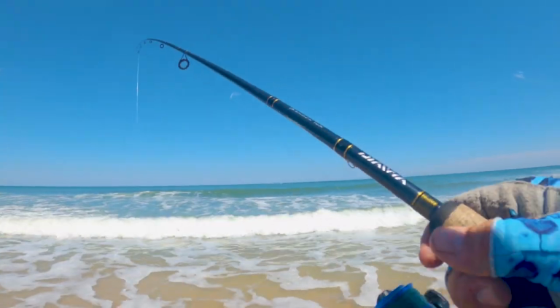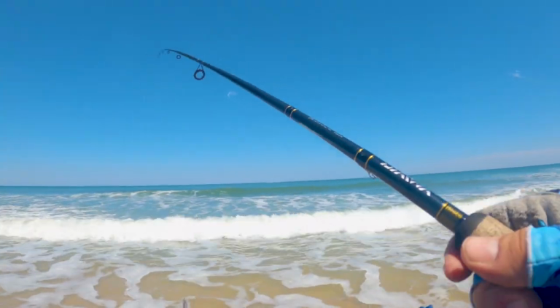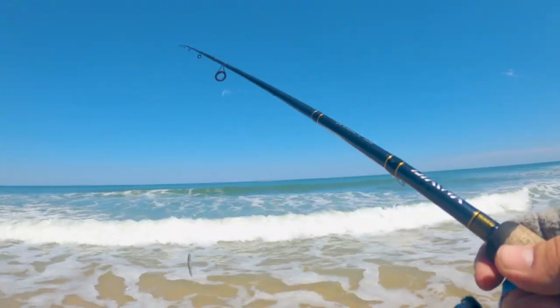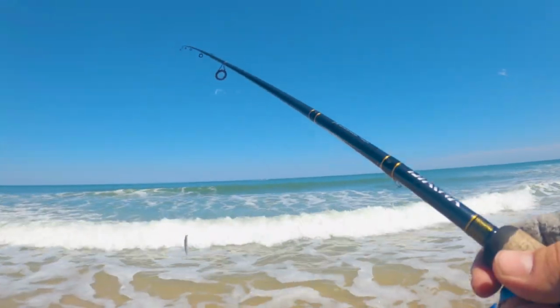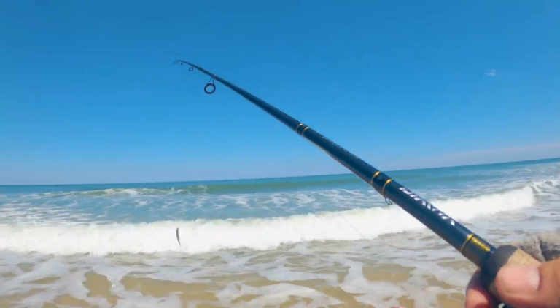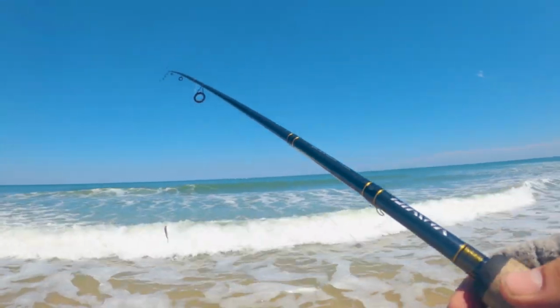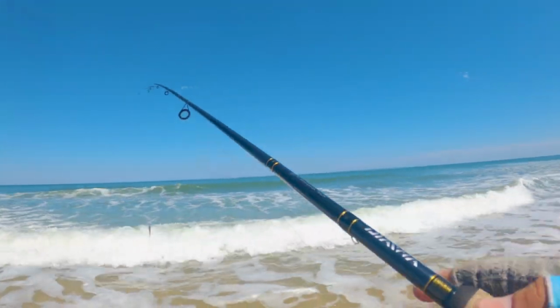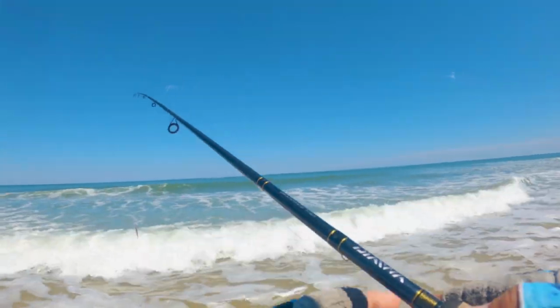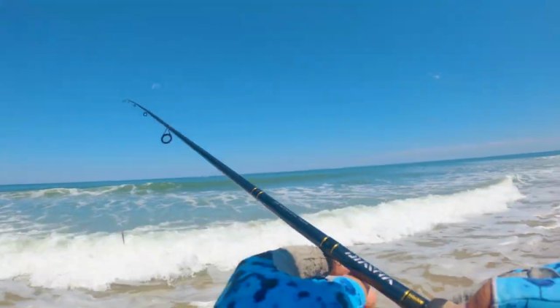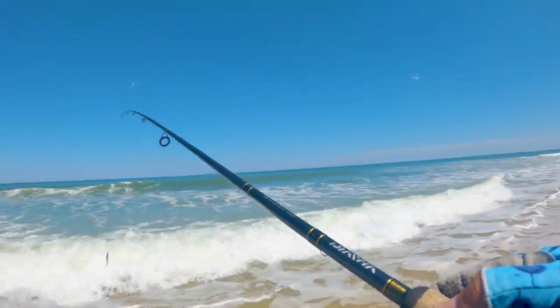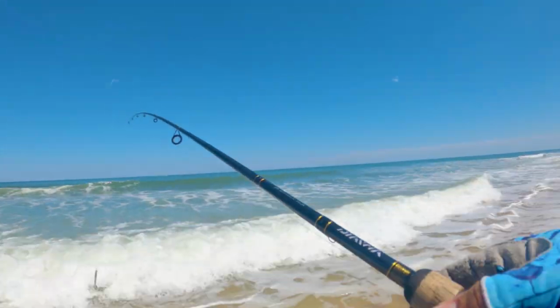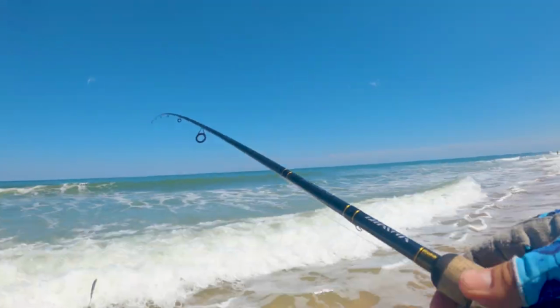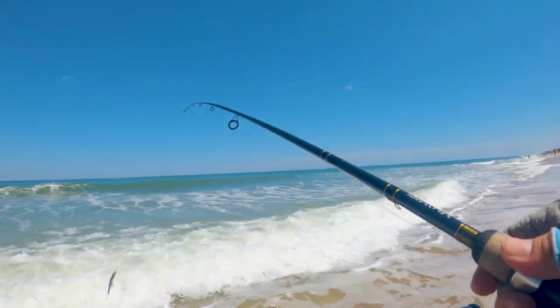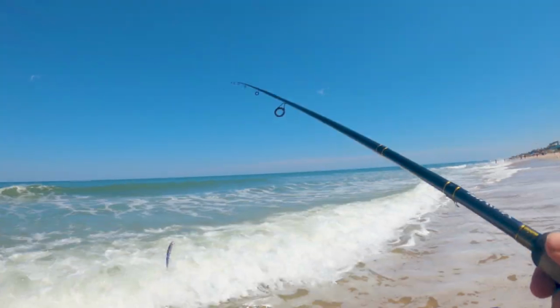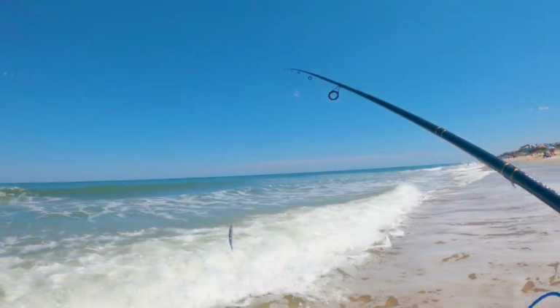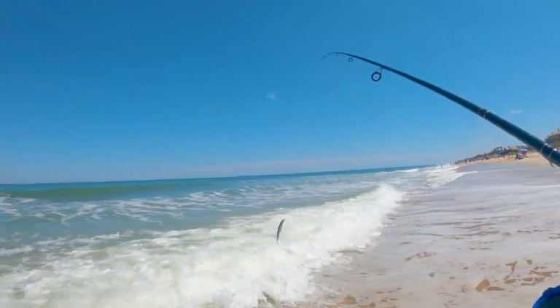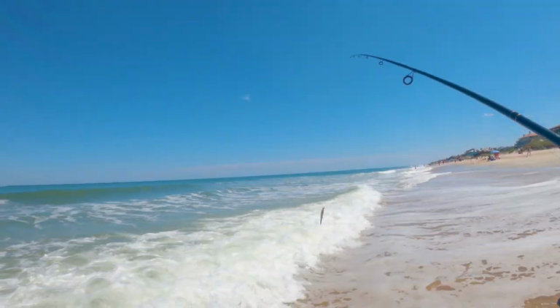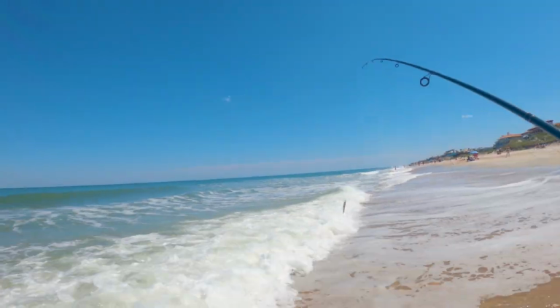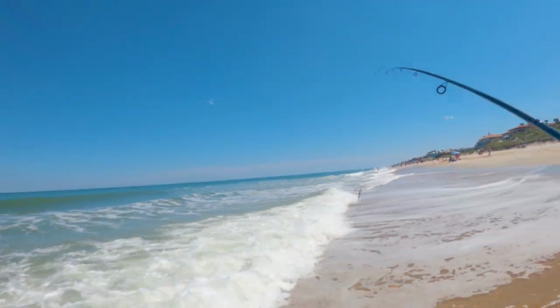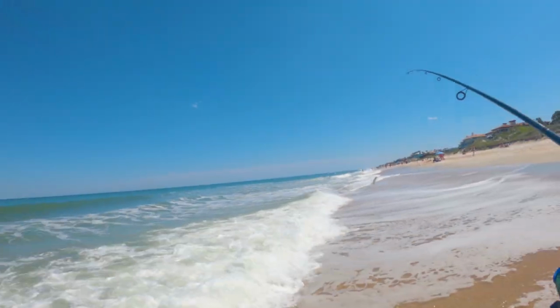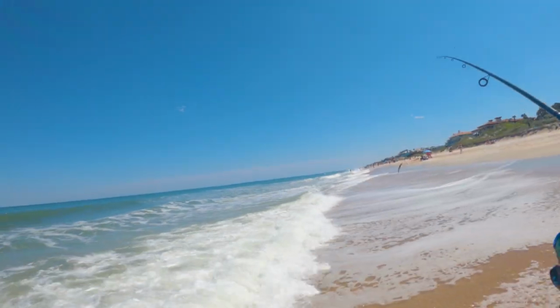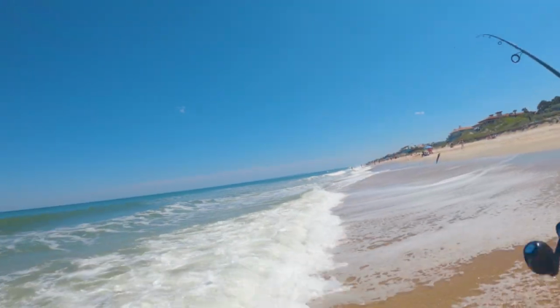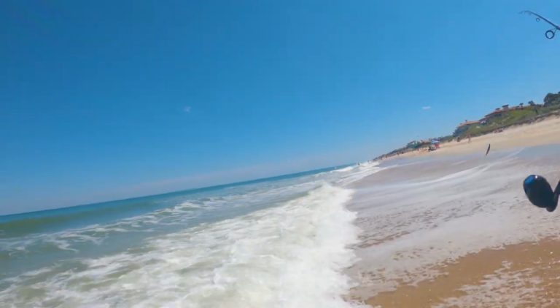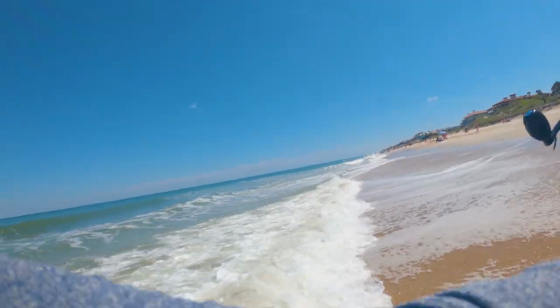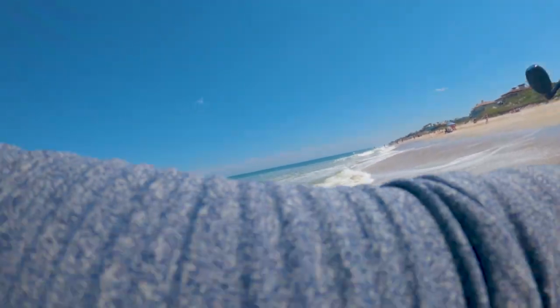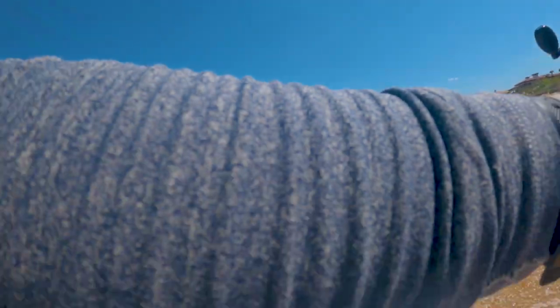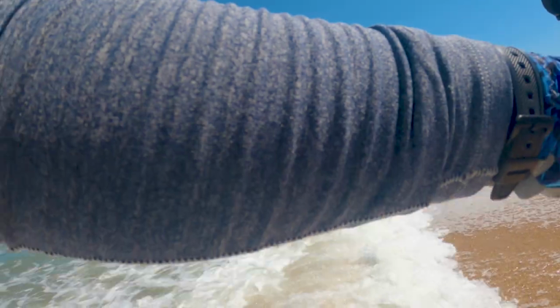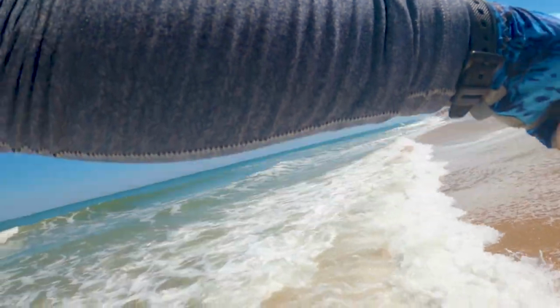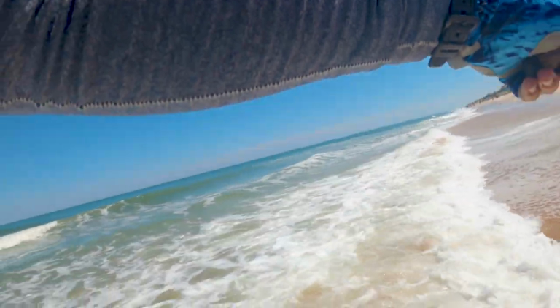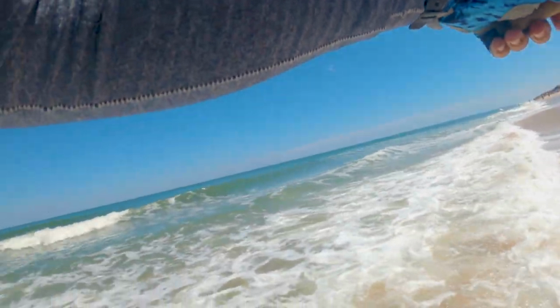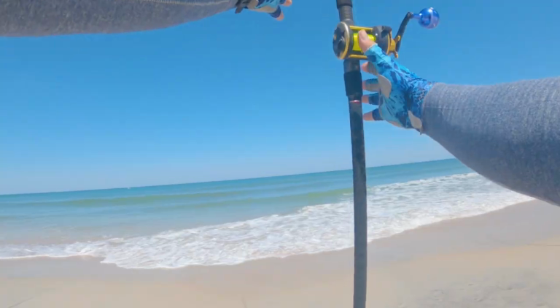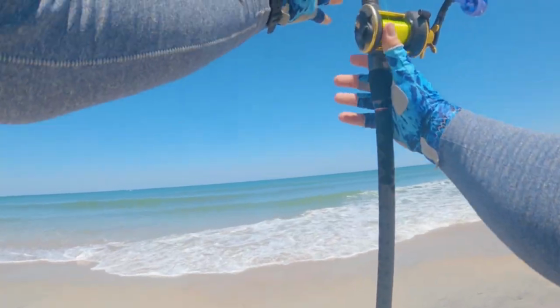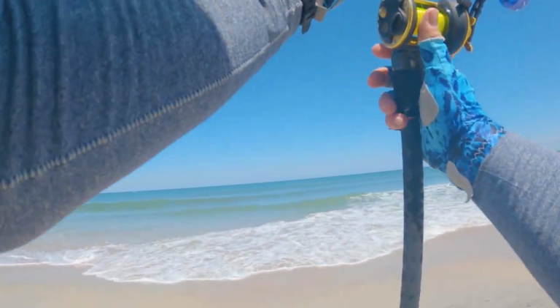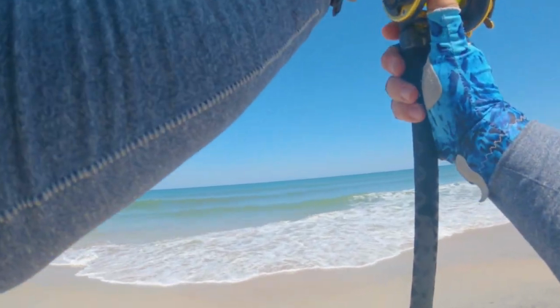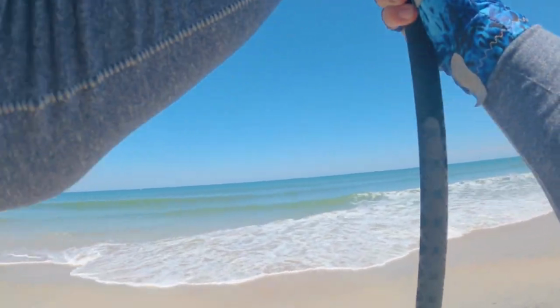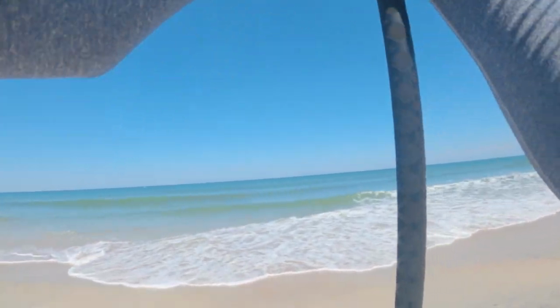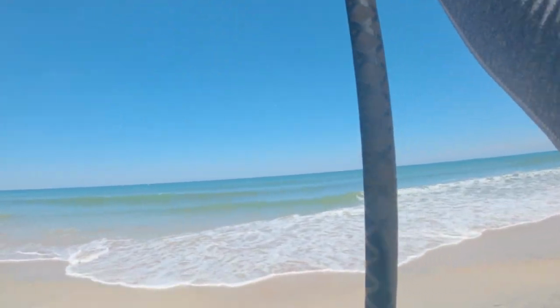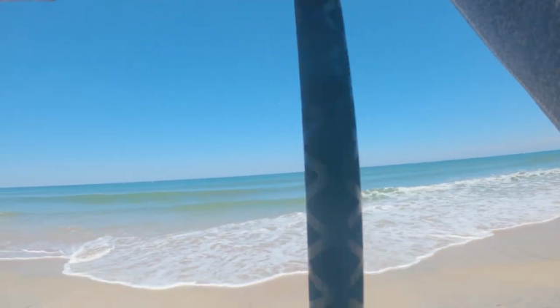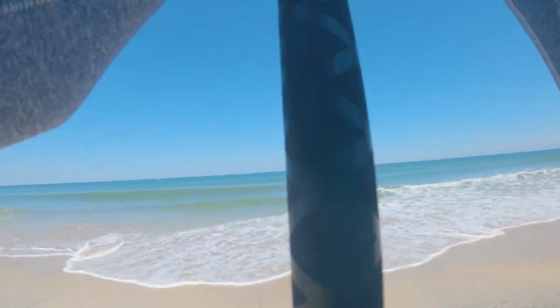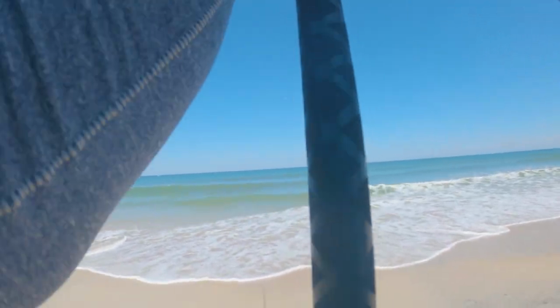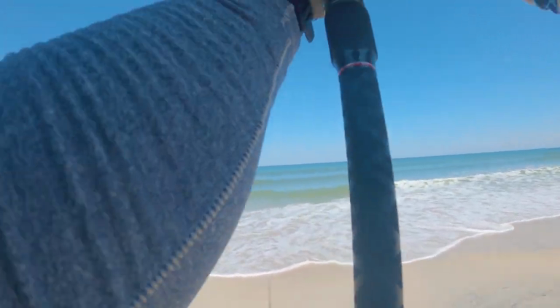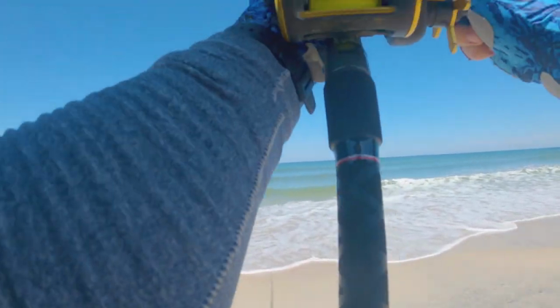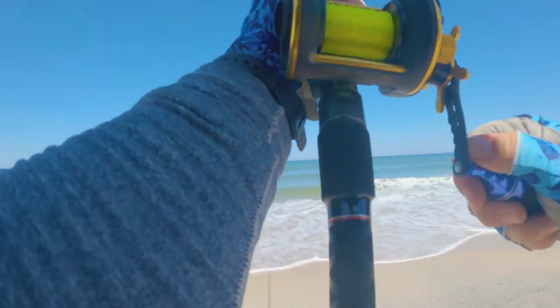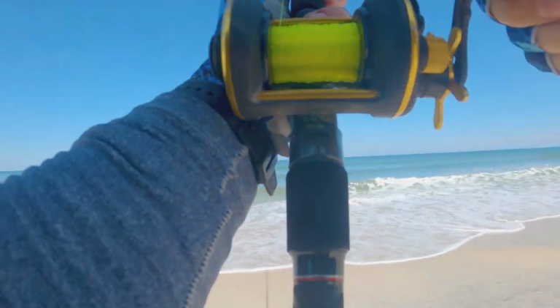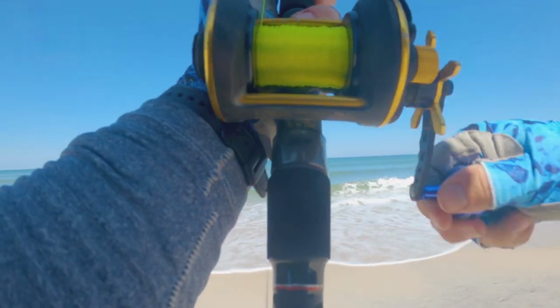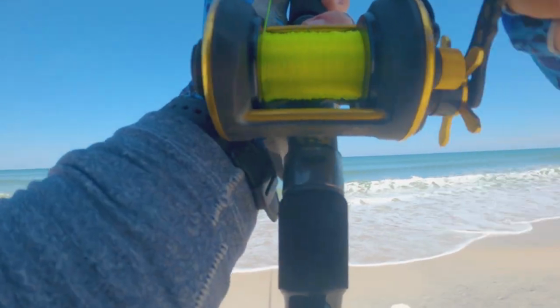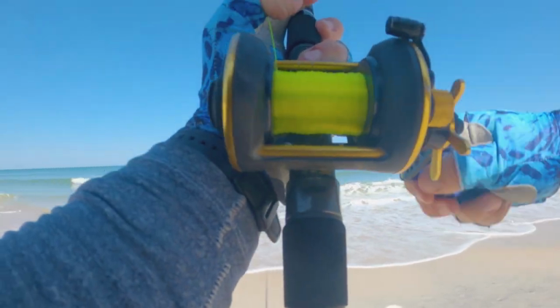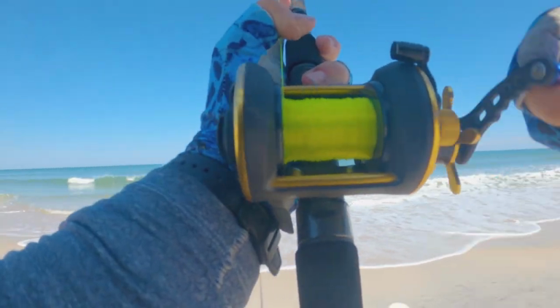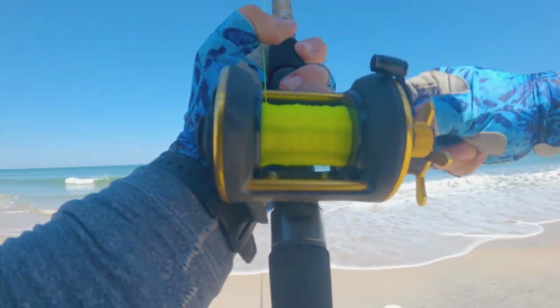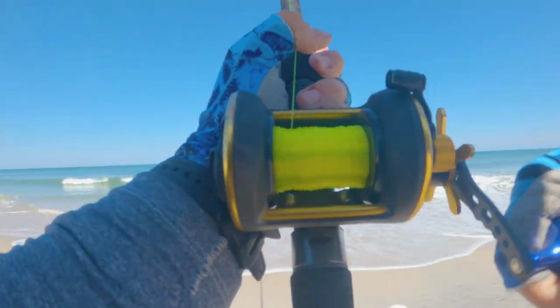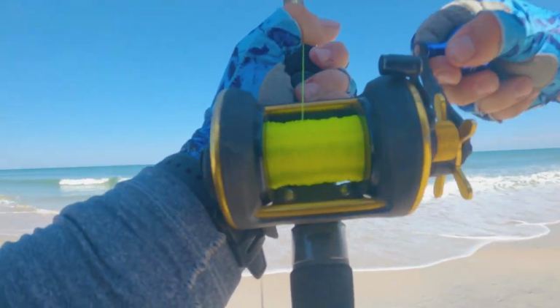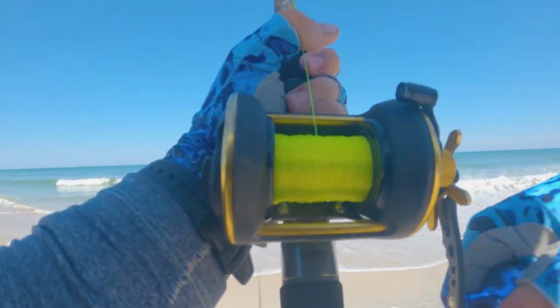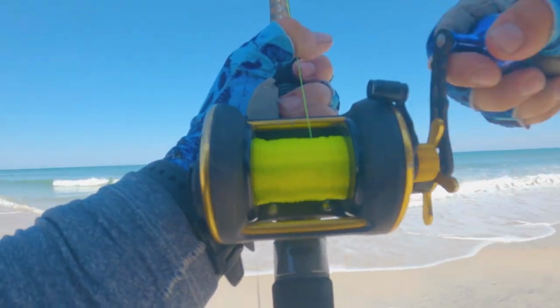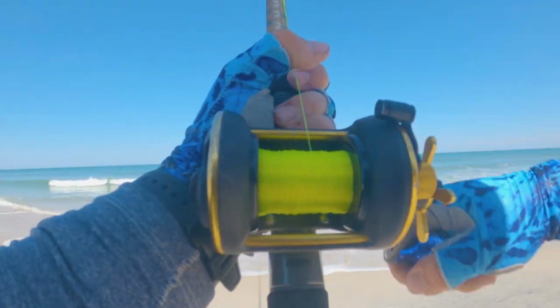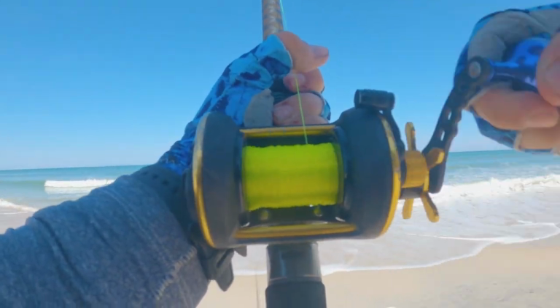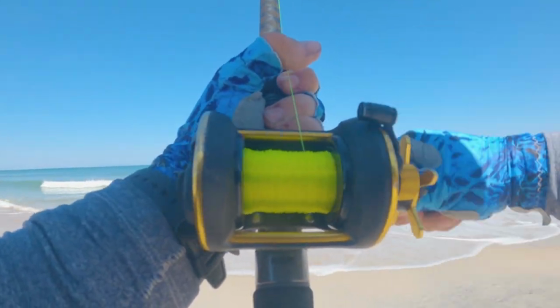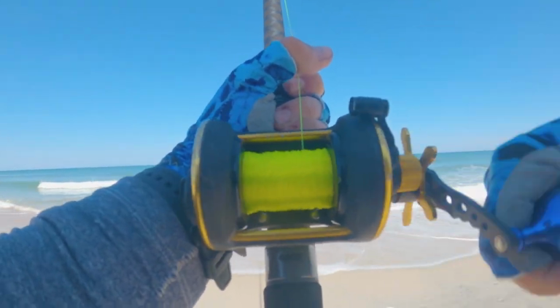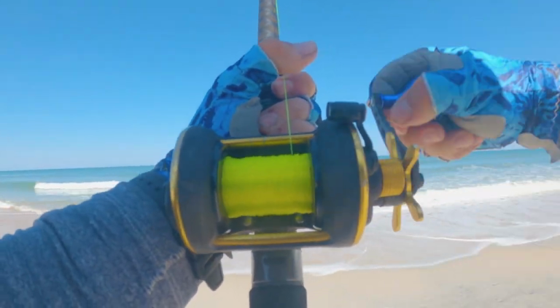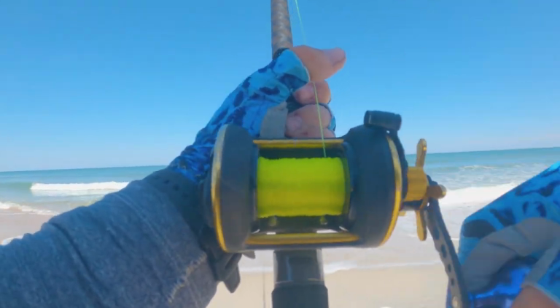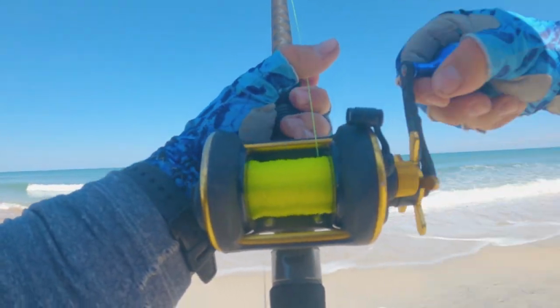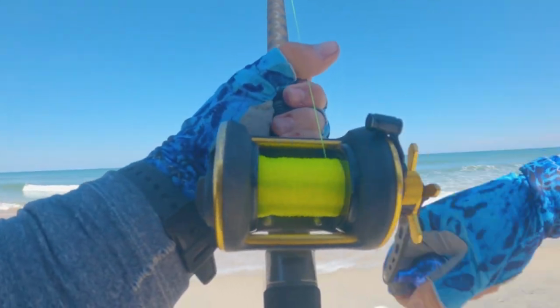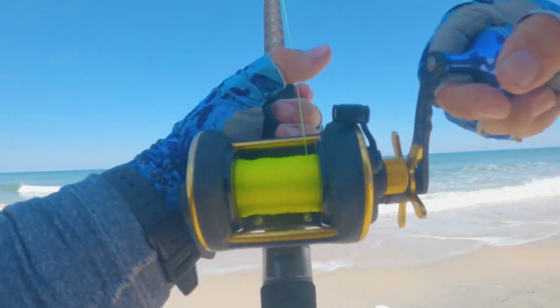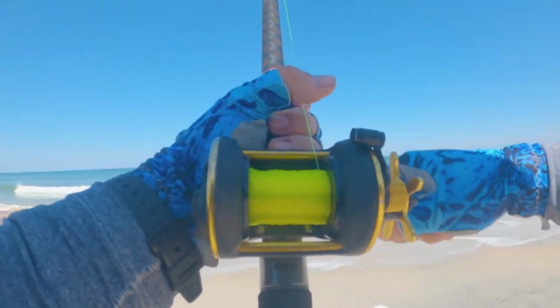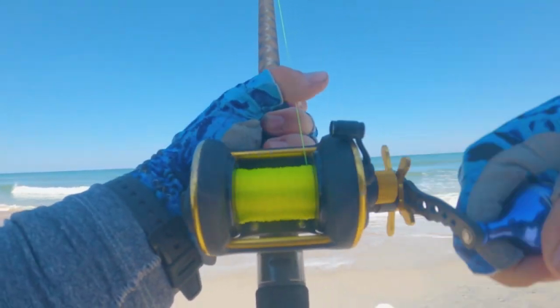Oh yeah, definitely getting a bite on this one — so this is the shrimp rod.